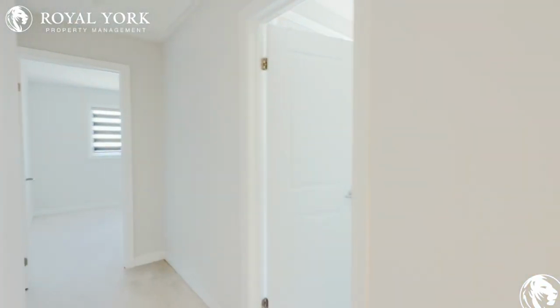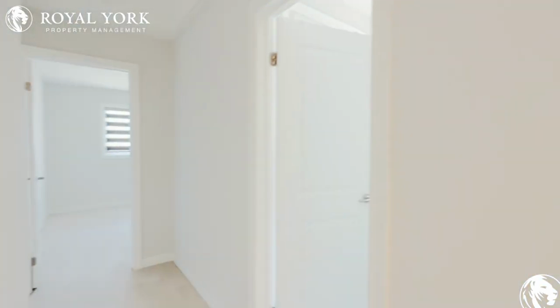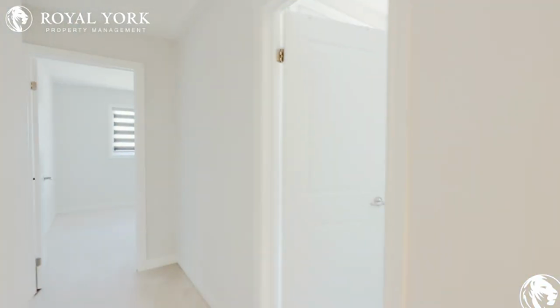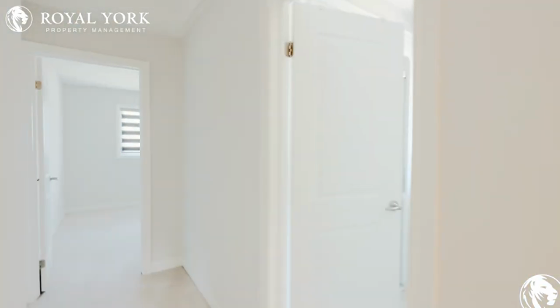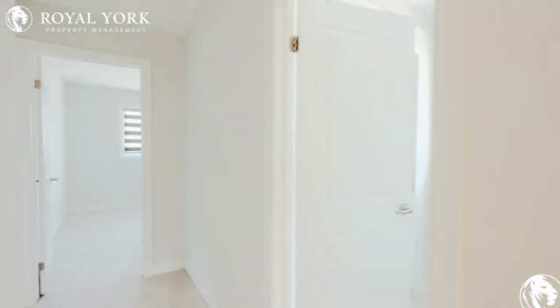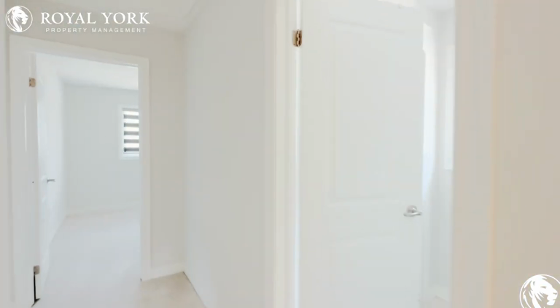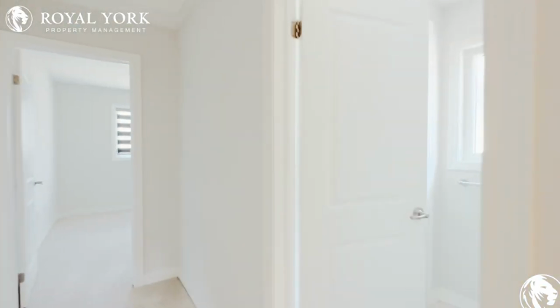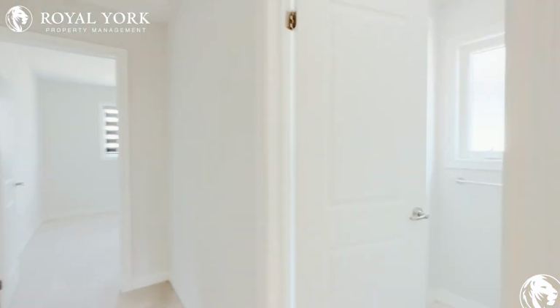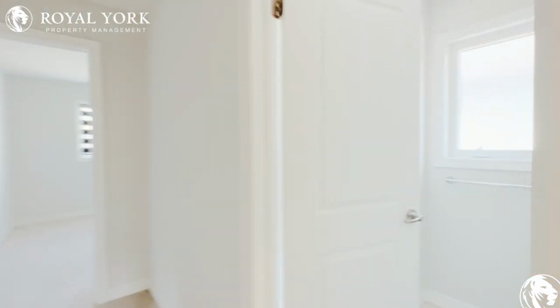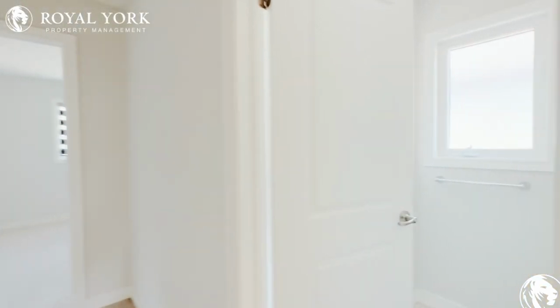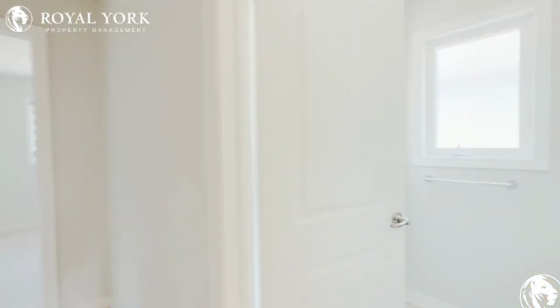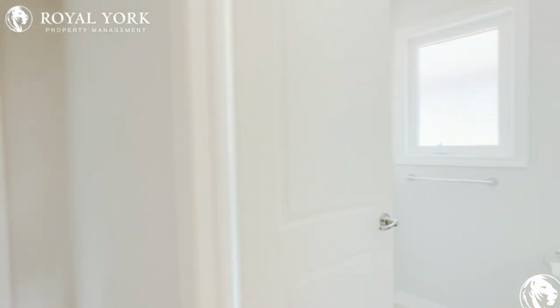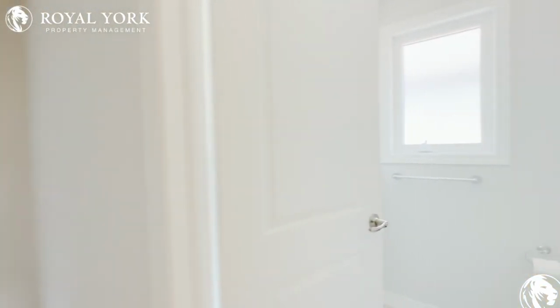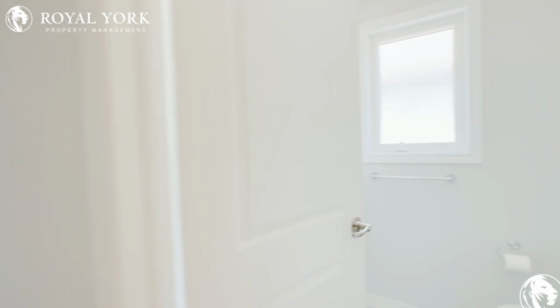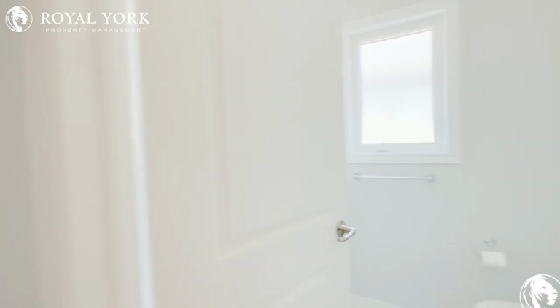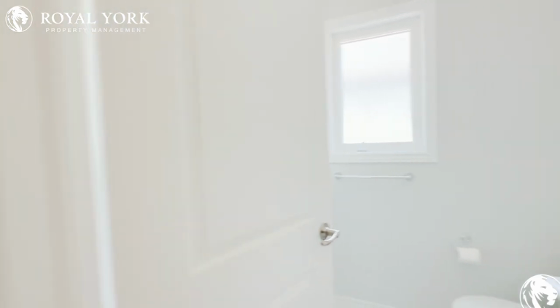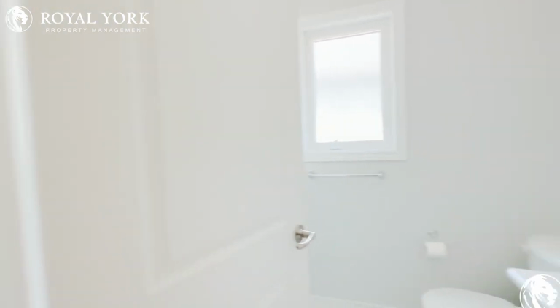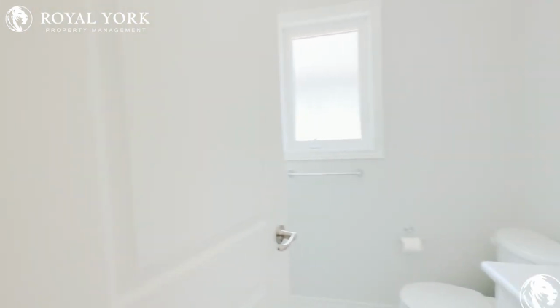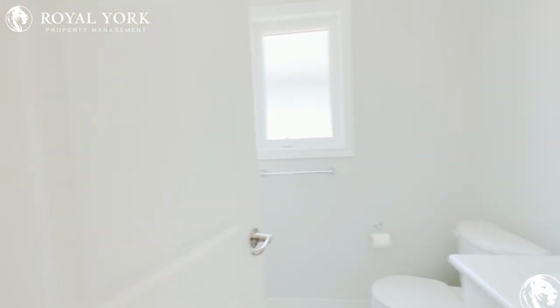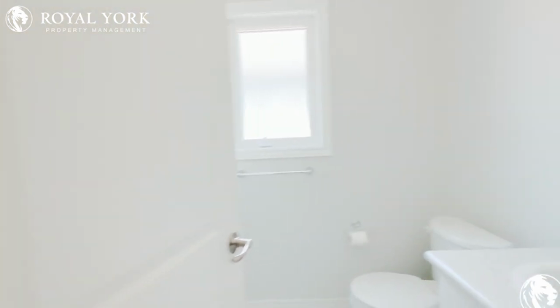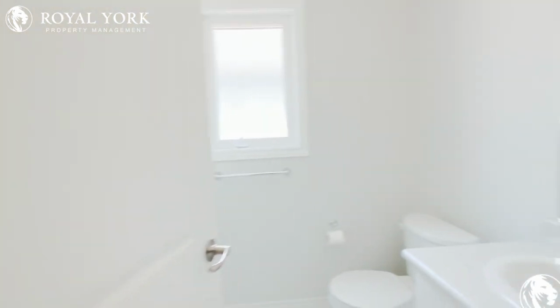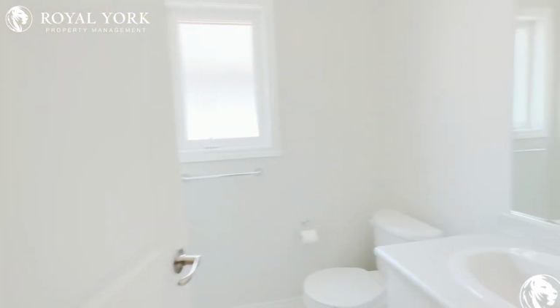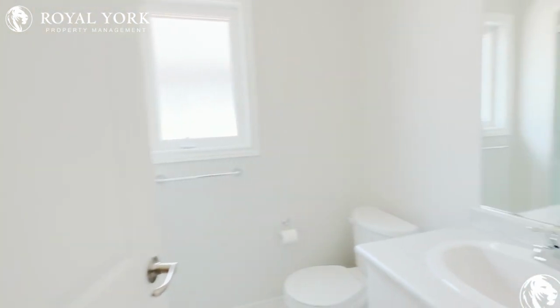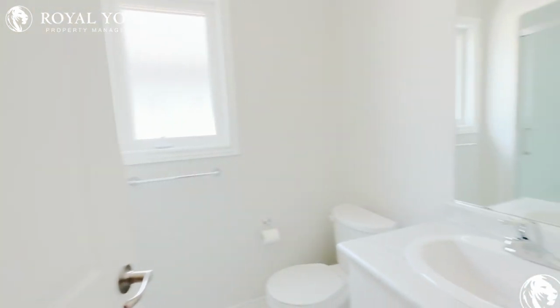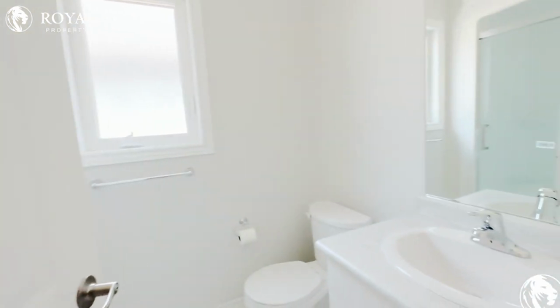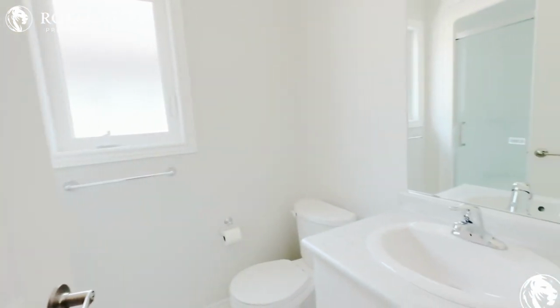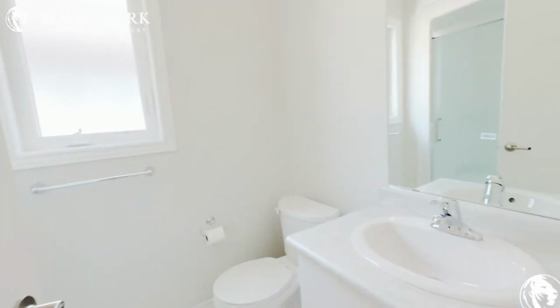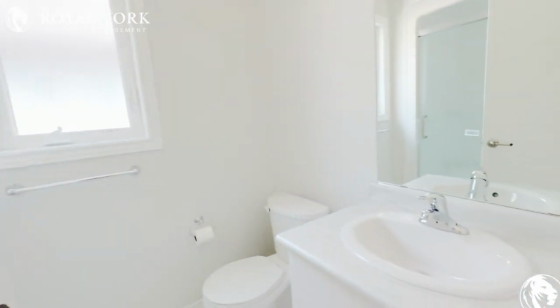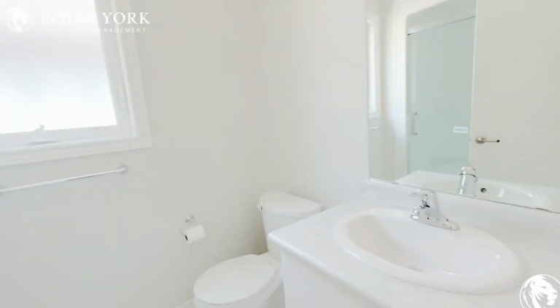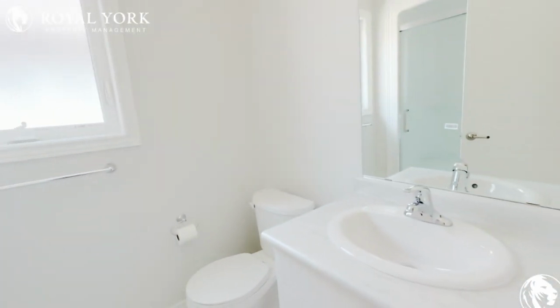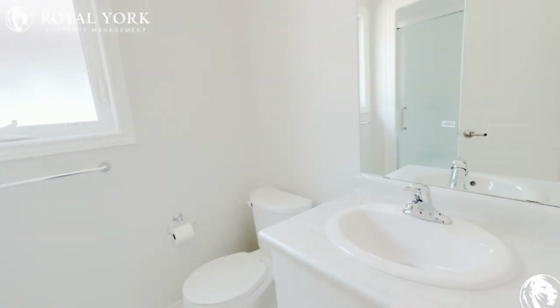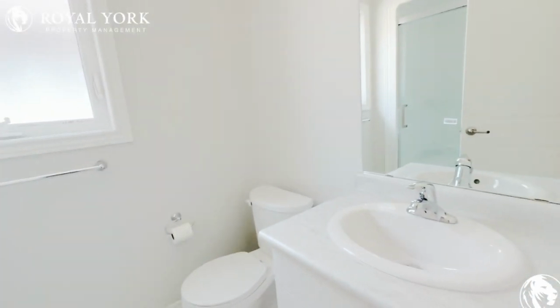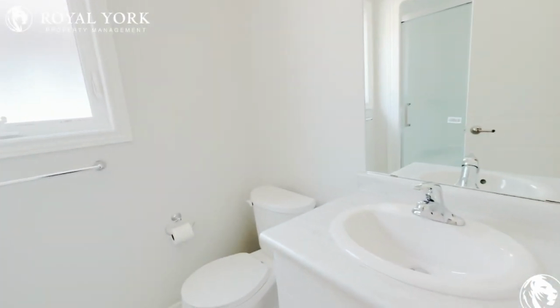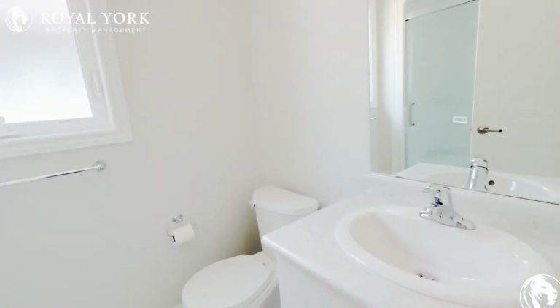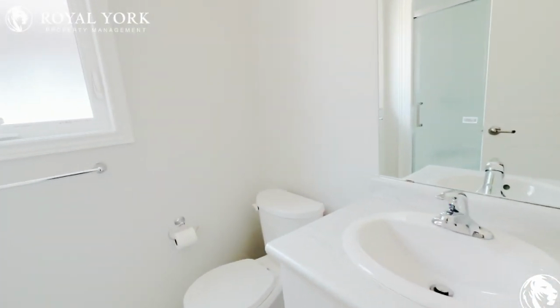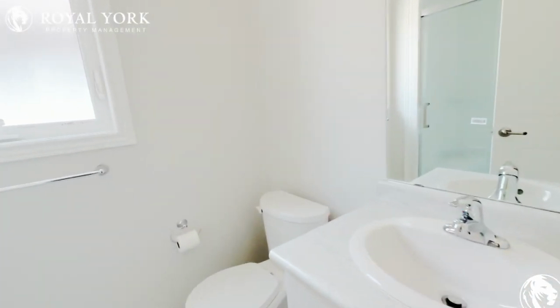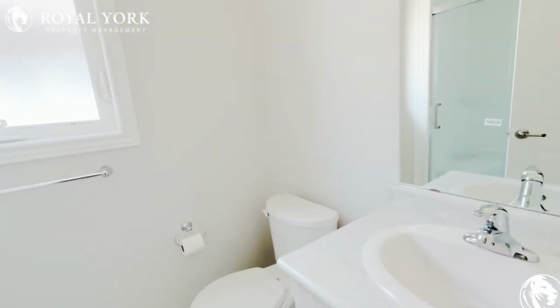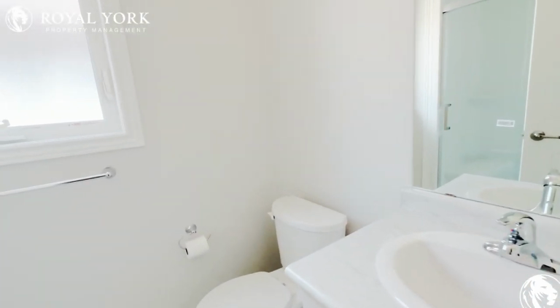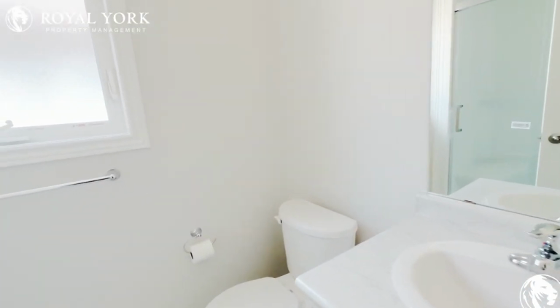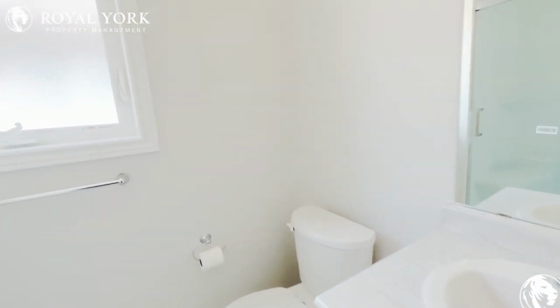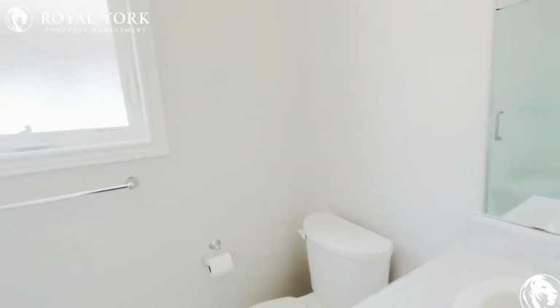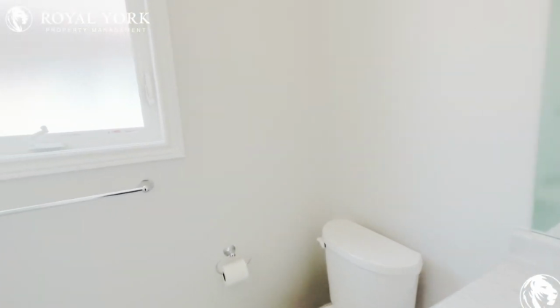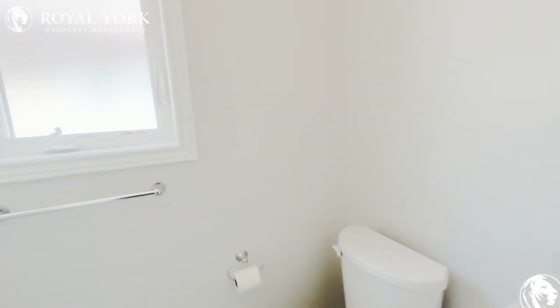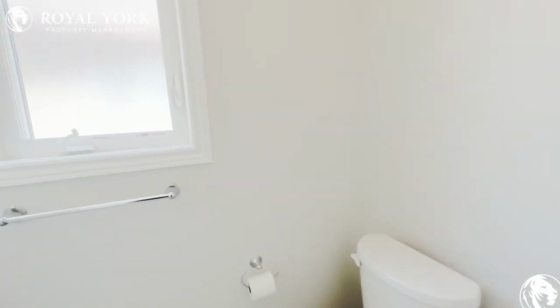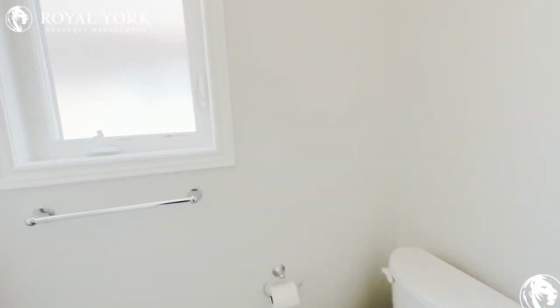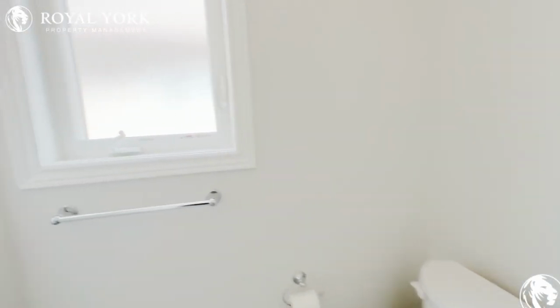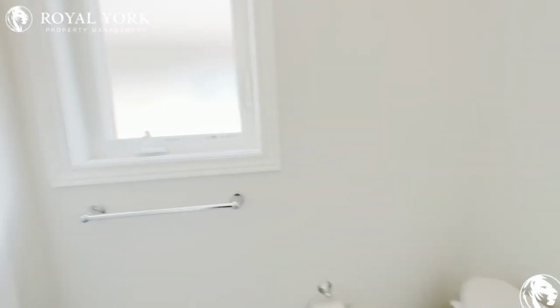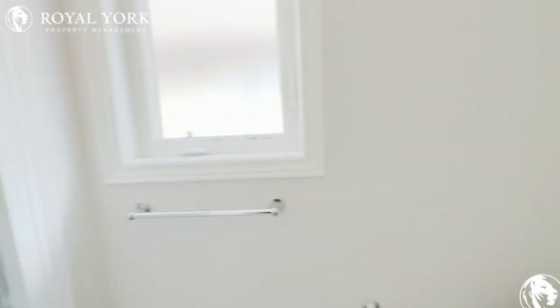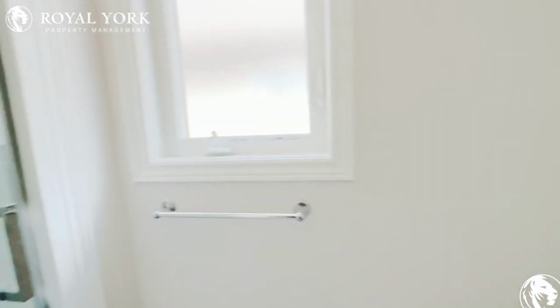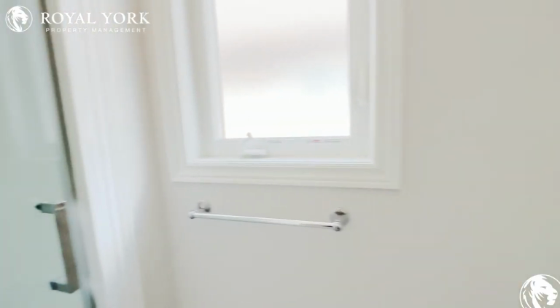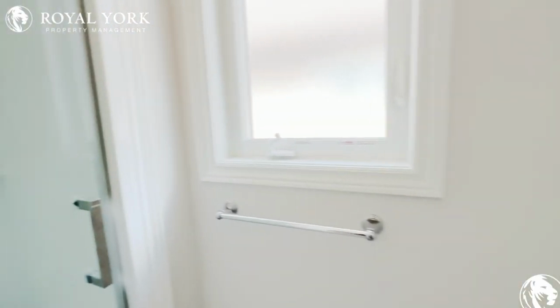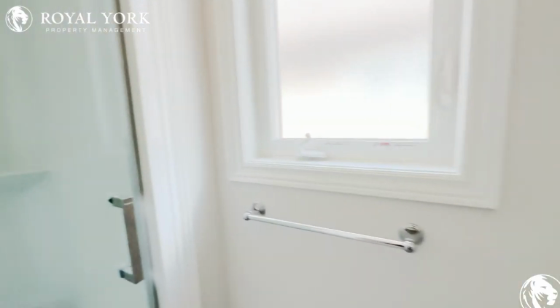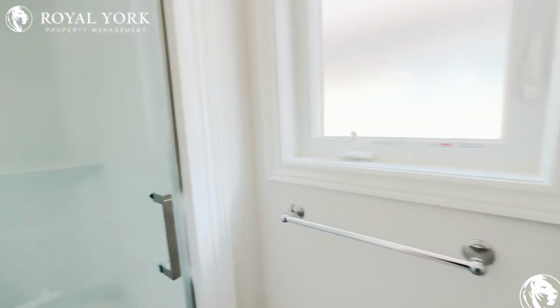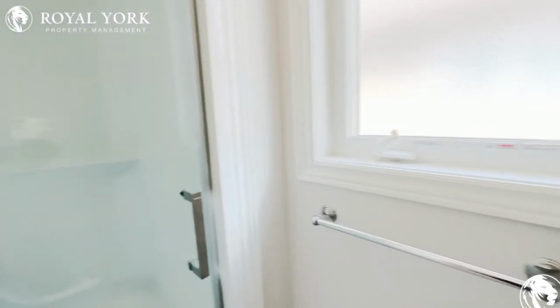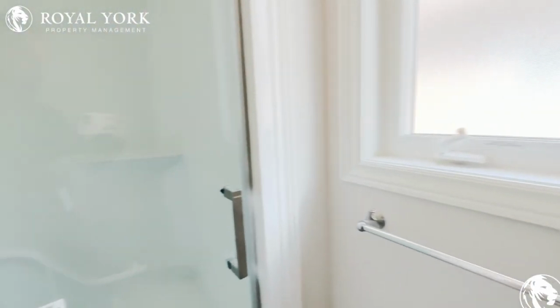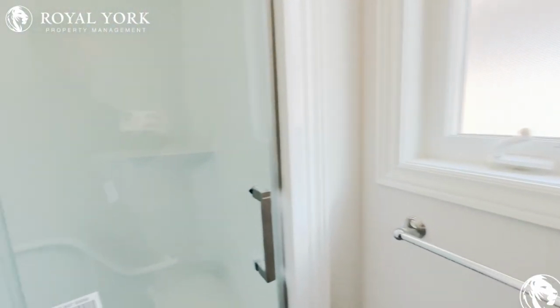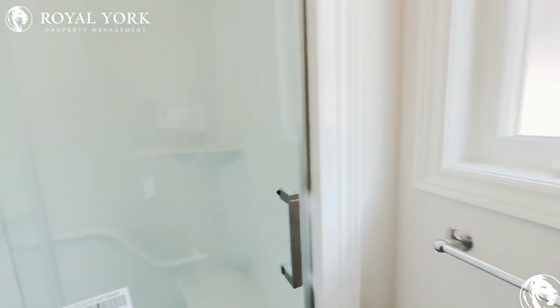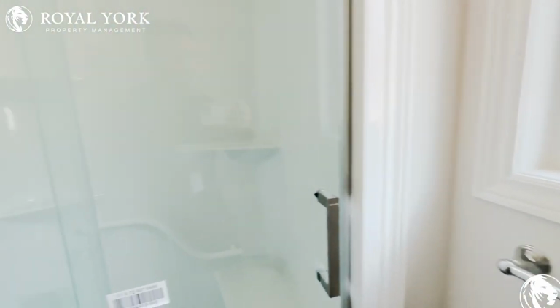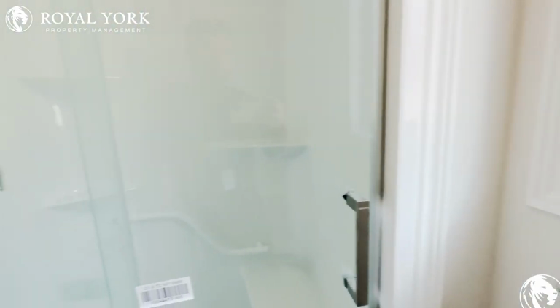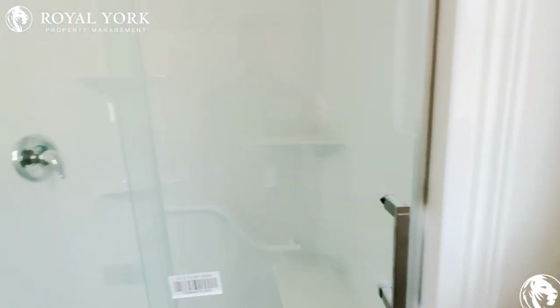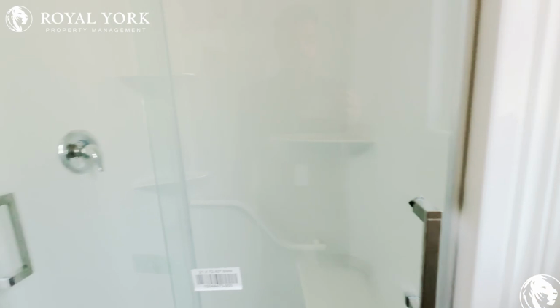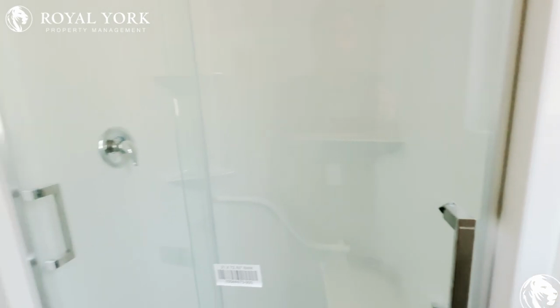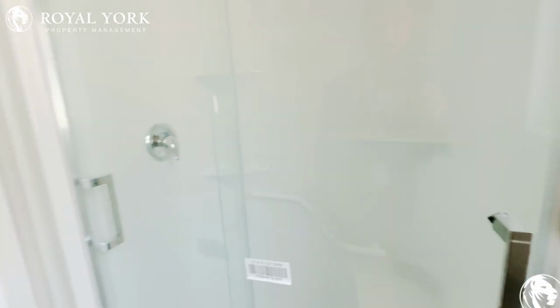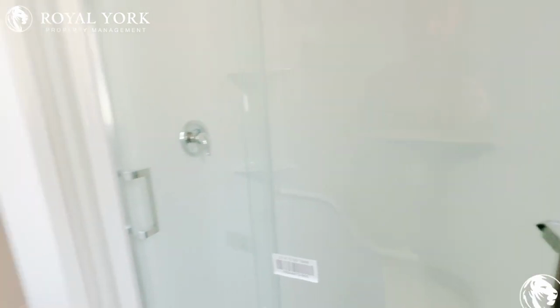Here you will find the upstairs bathroom. That's a beautiful full bathroom with a stand-up shower.